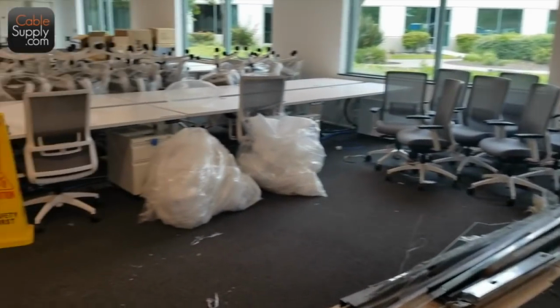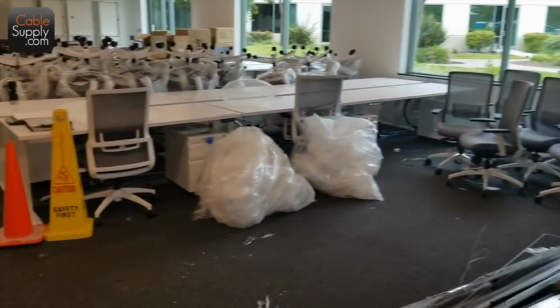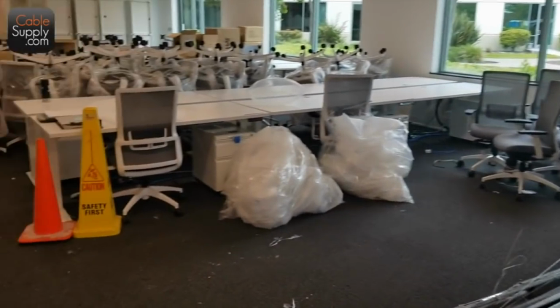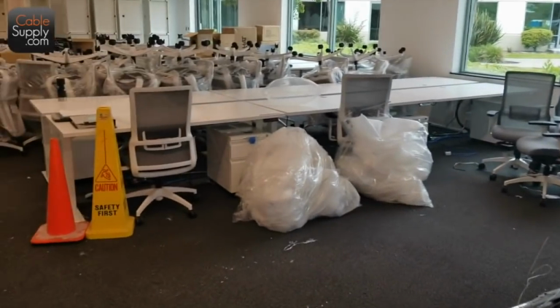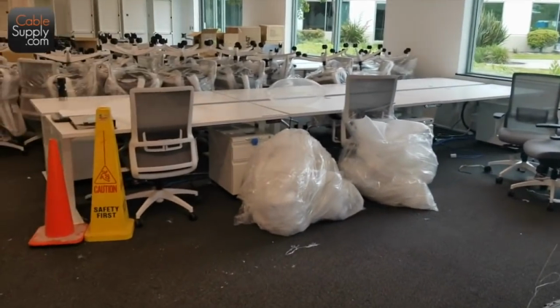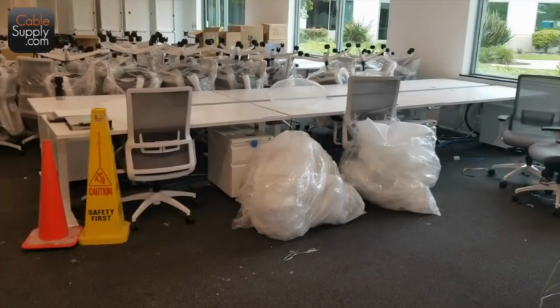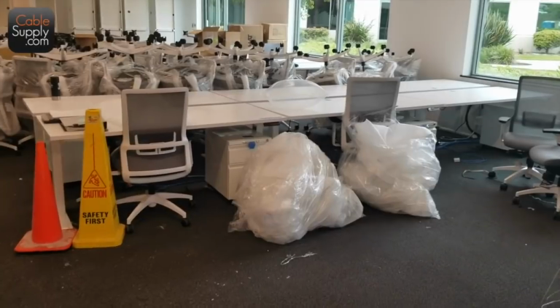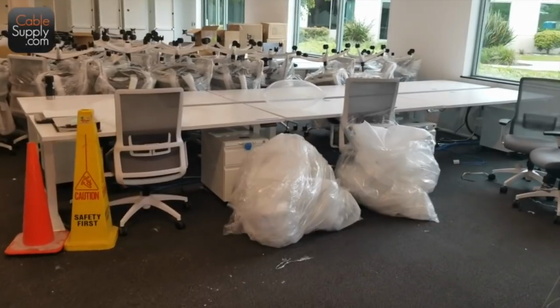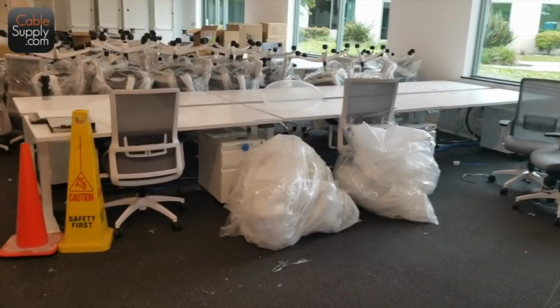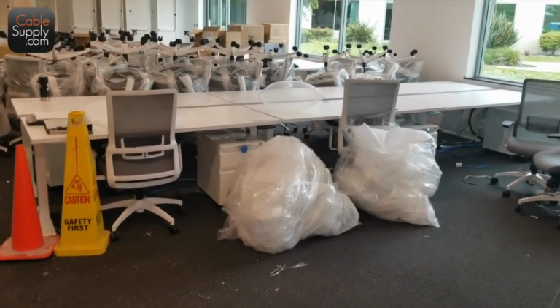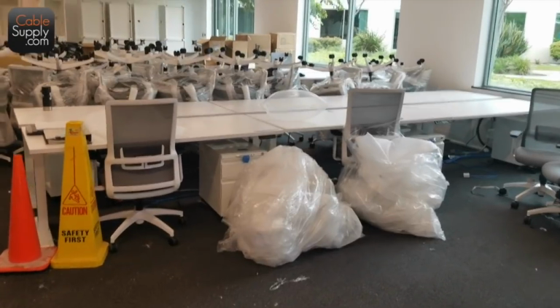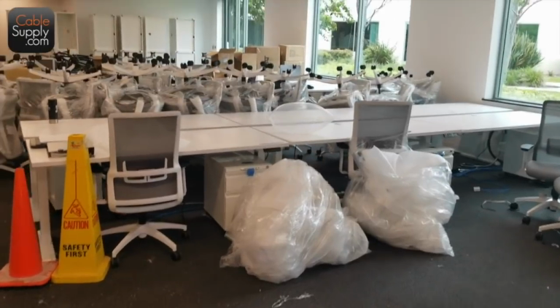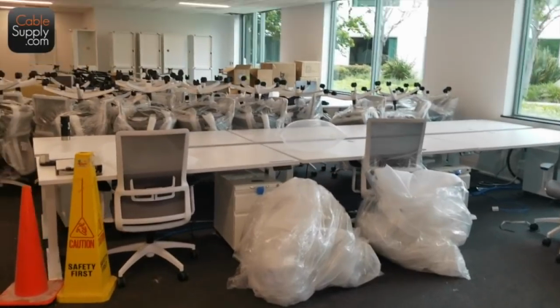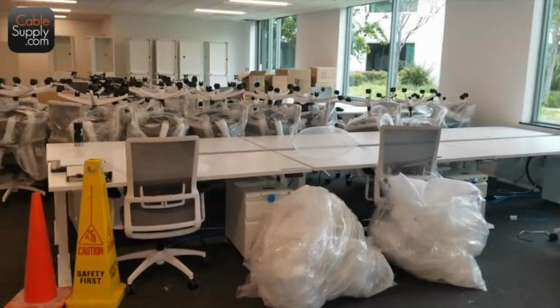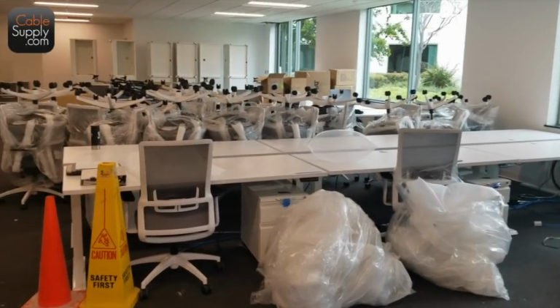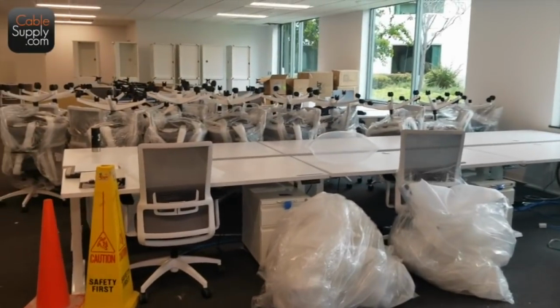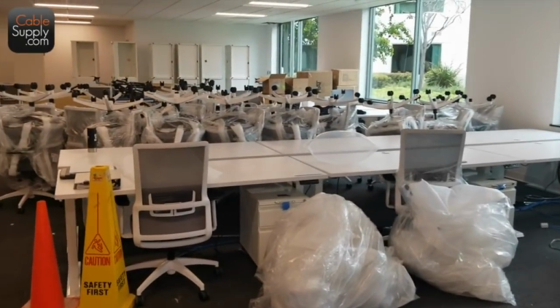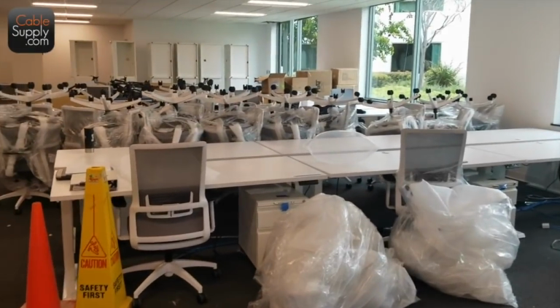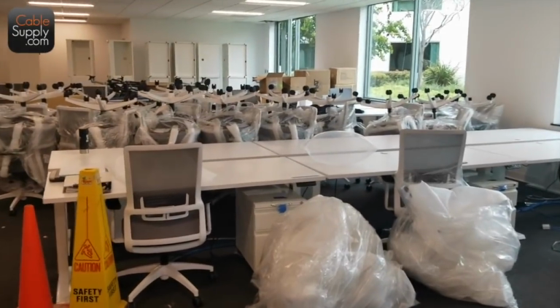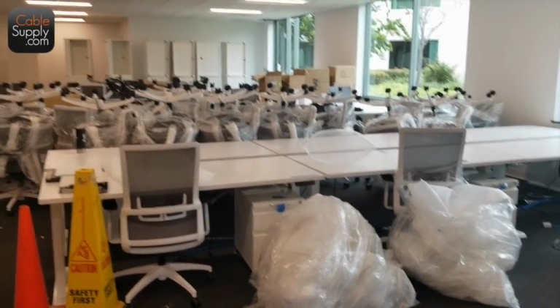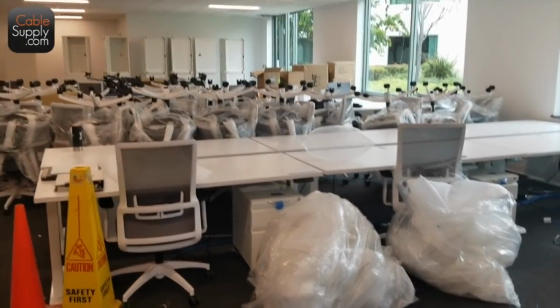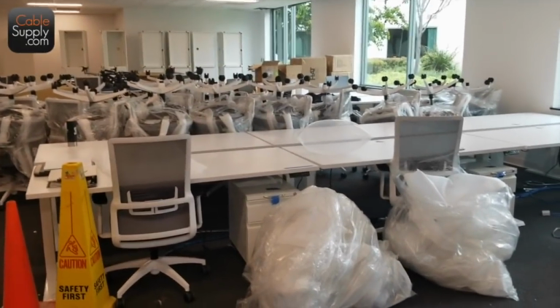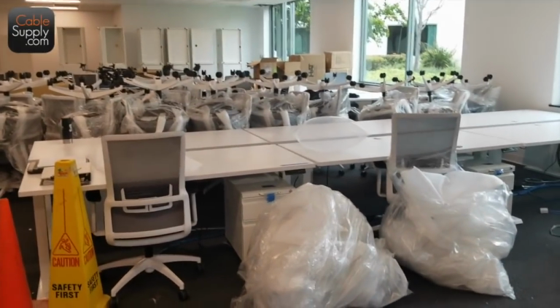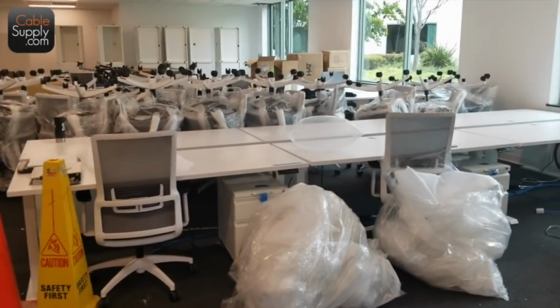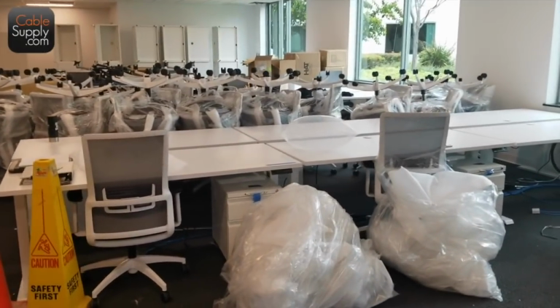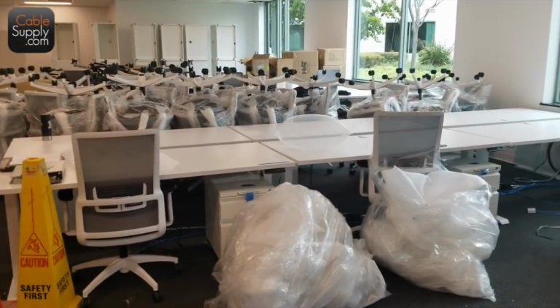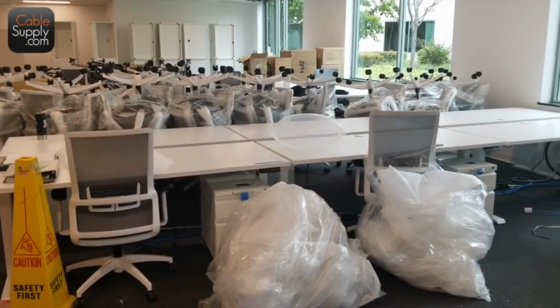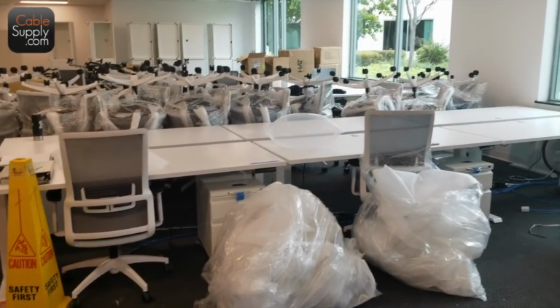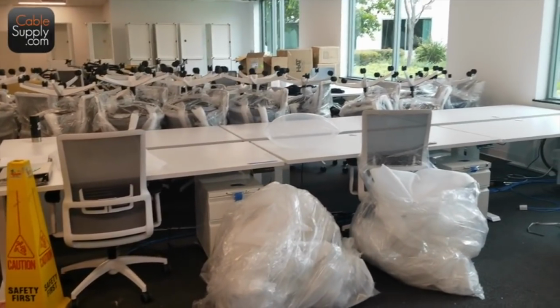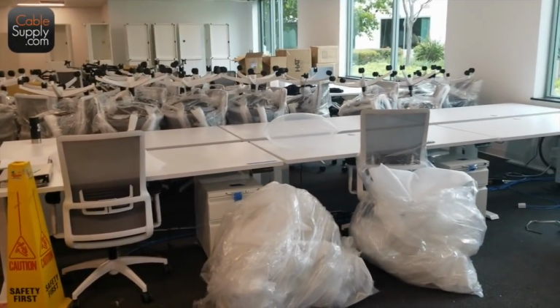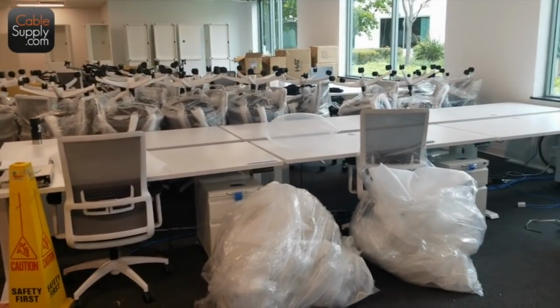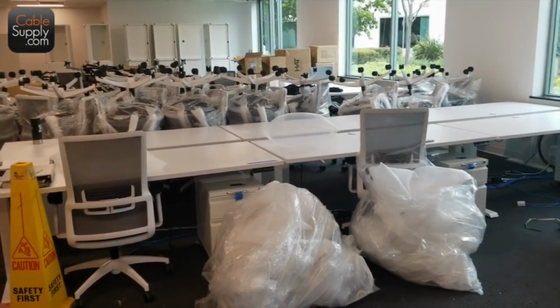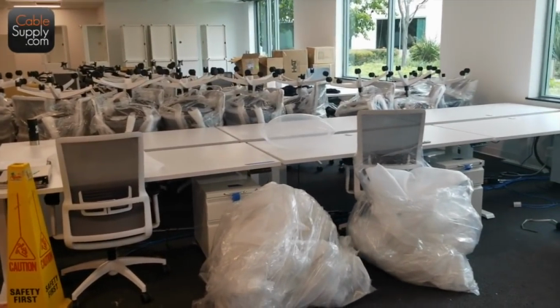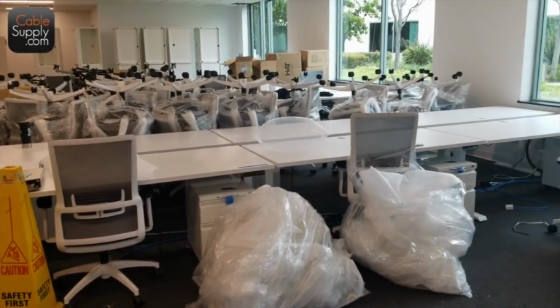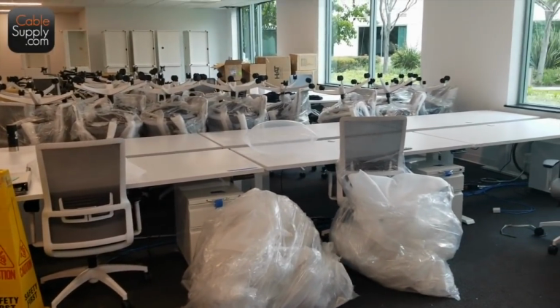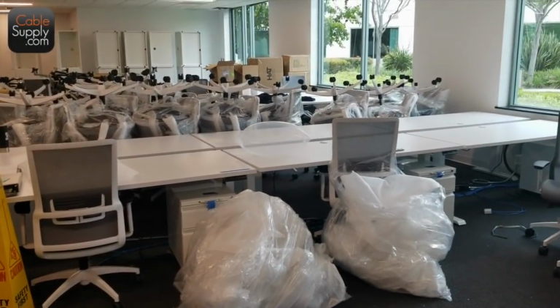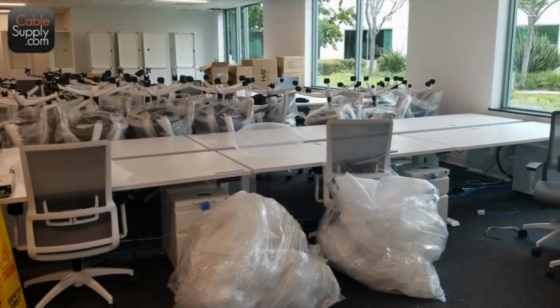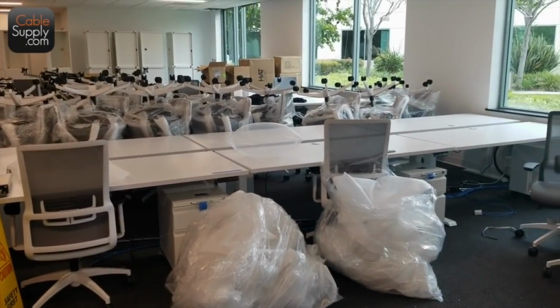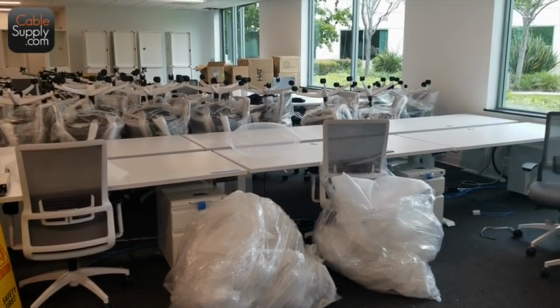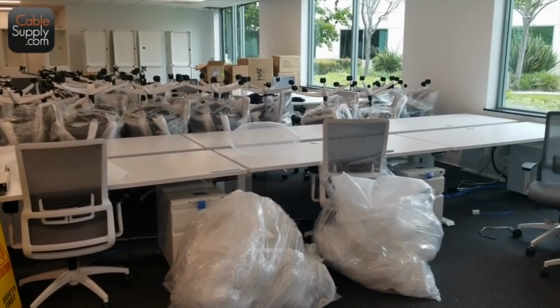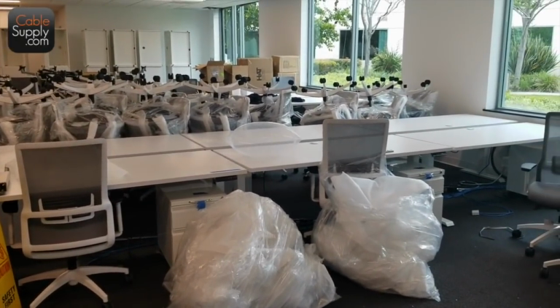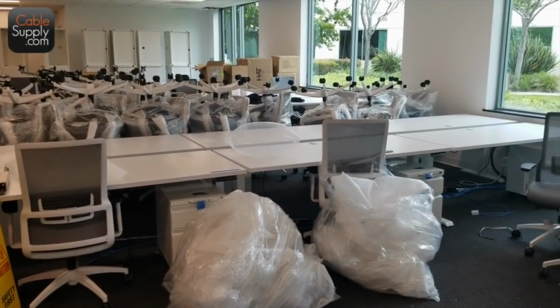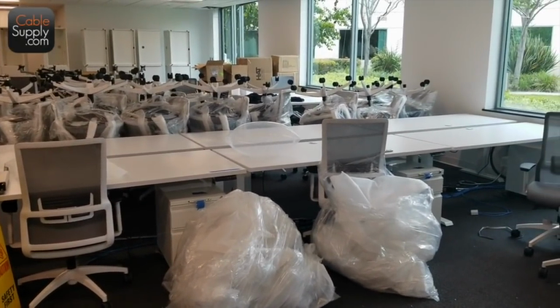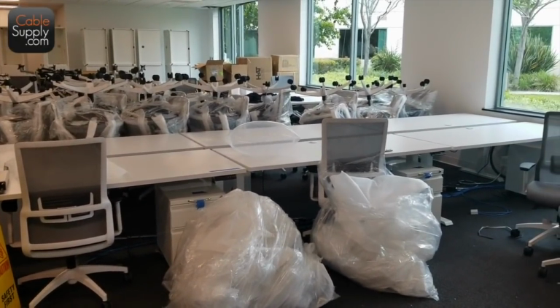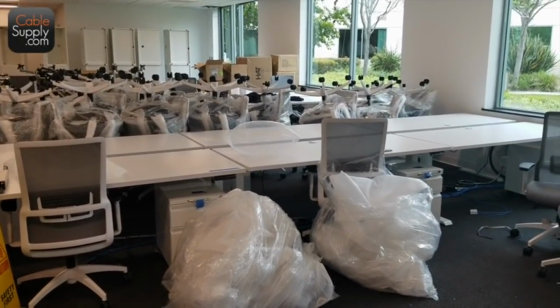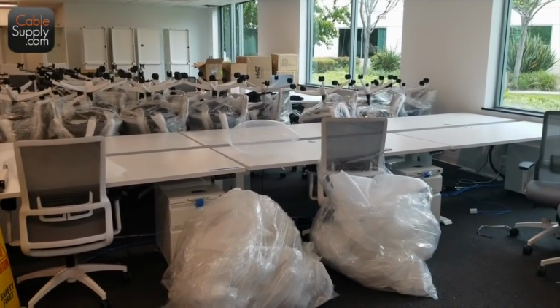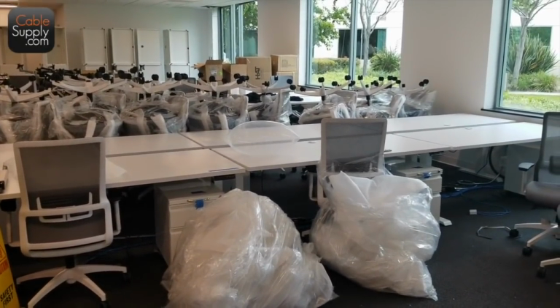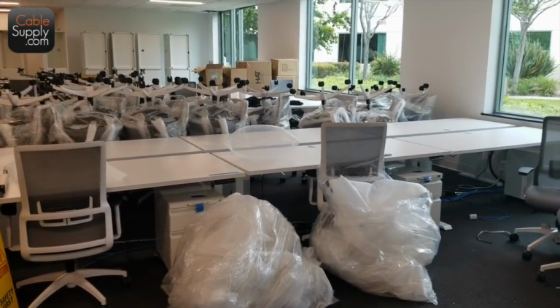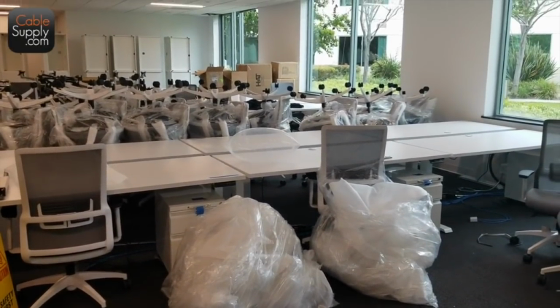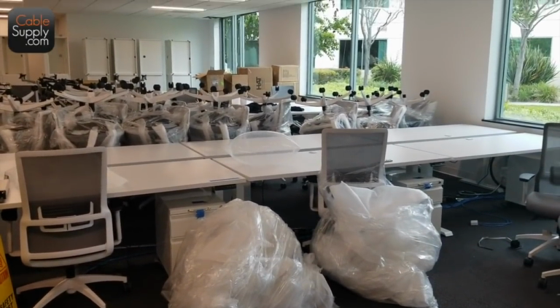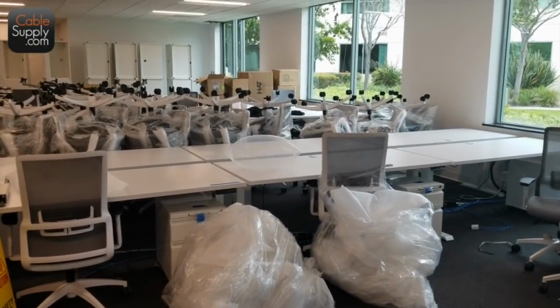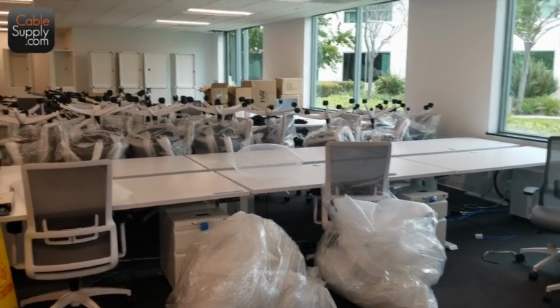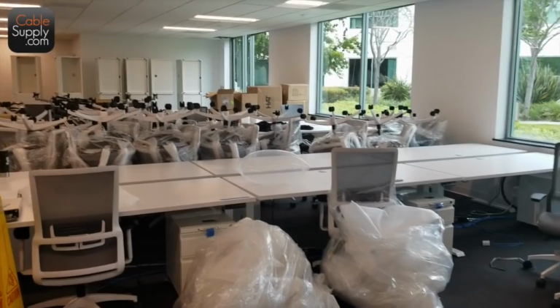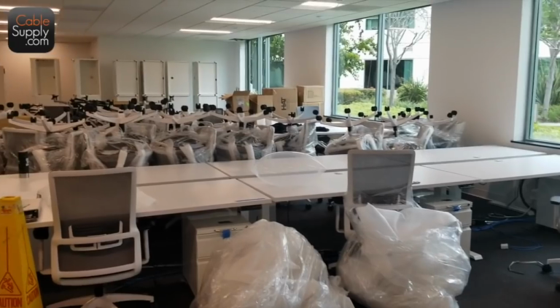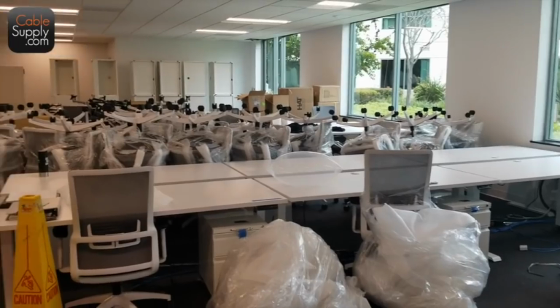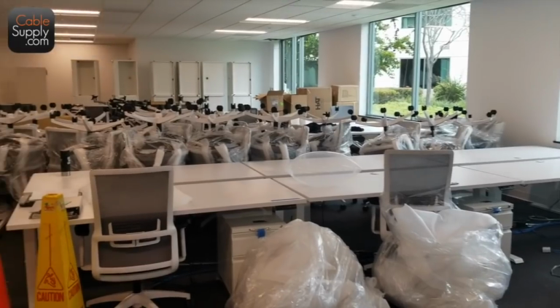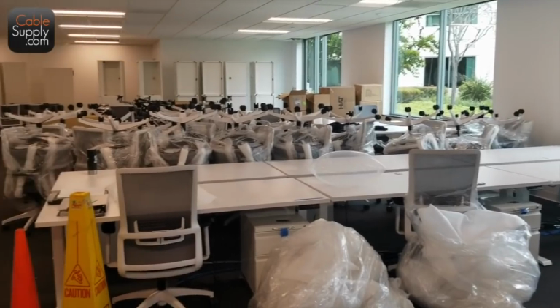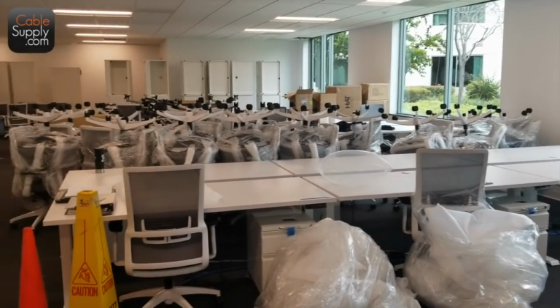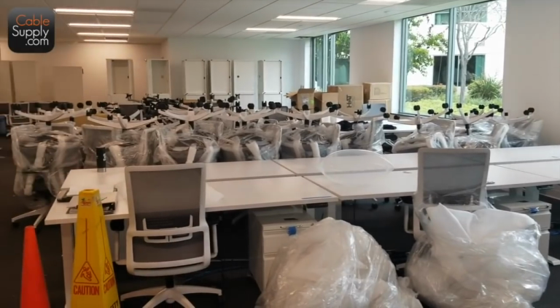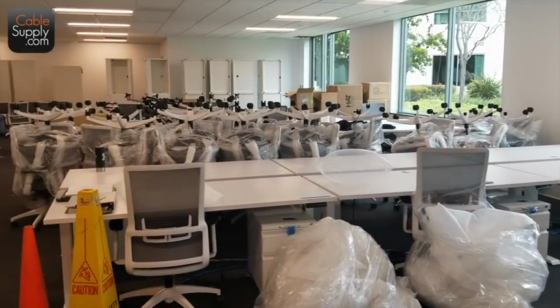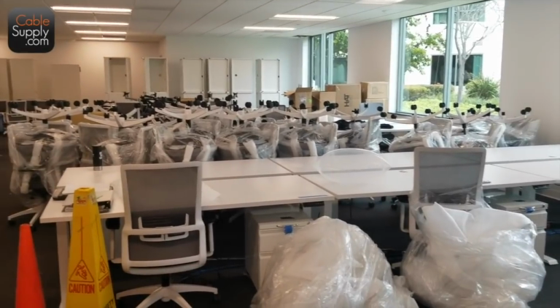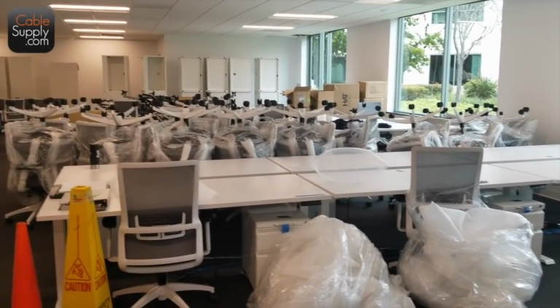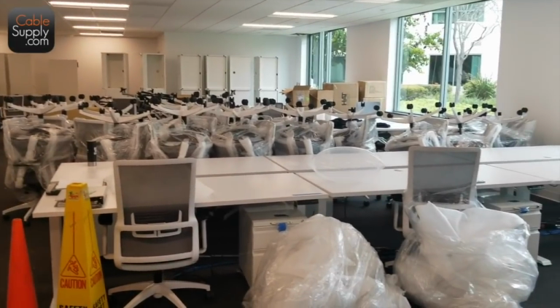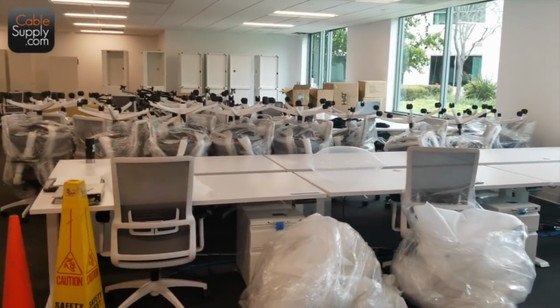They've got about a day left to finish this up. Sometimes you get hard dates like this one, and not all the vendors come through. They're going to be up and working by next Tuesday. The IT department needs to come in now and put in the phones, the cable, and stuff like that.